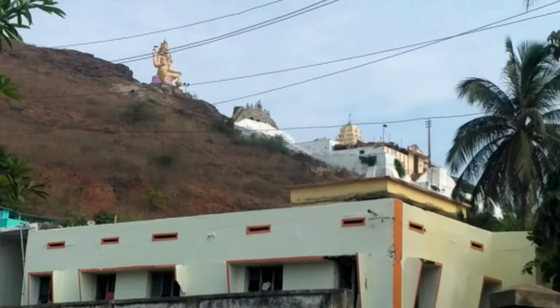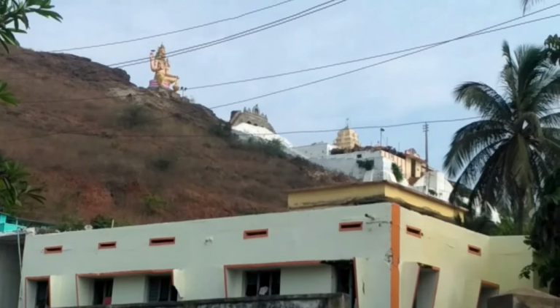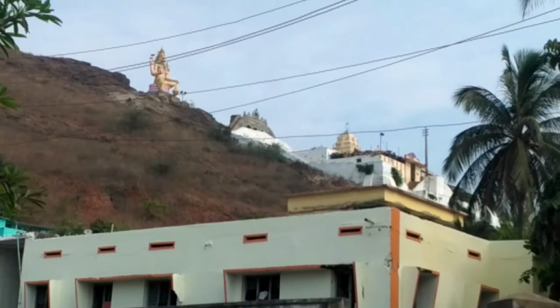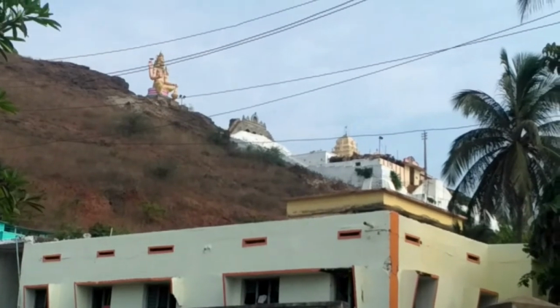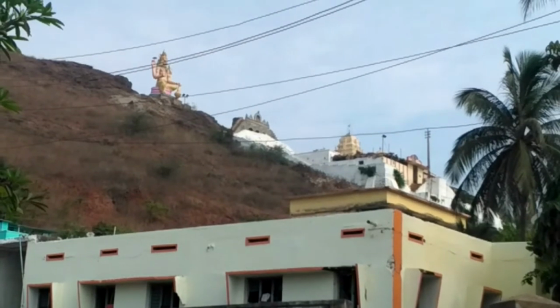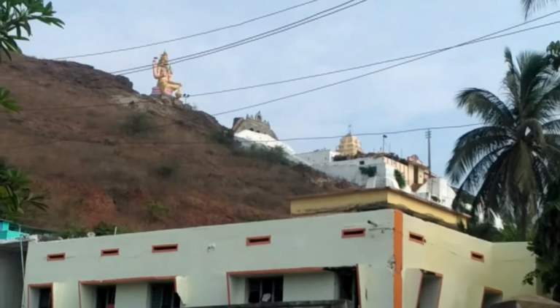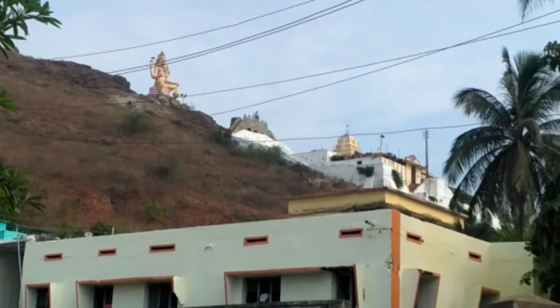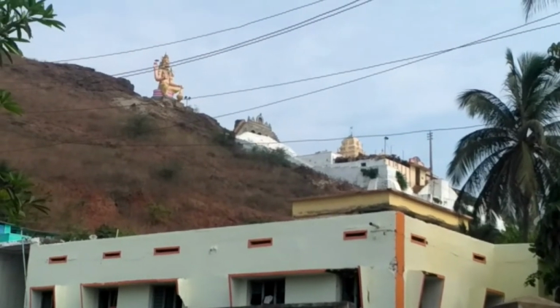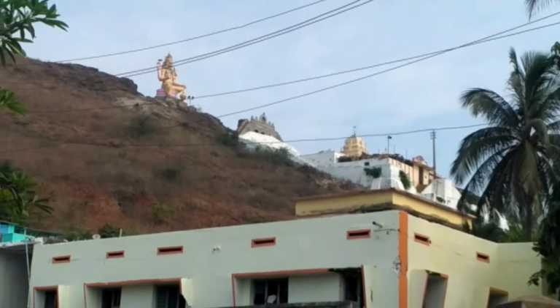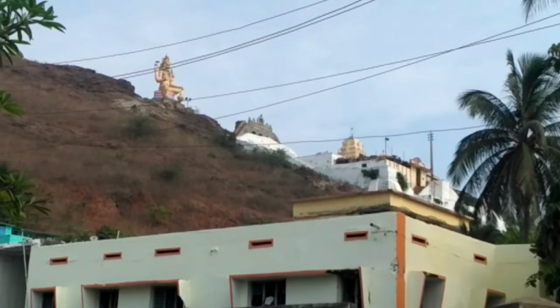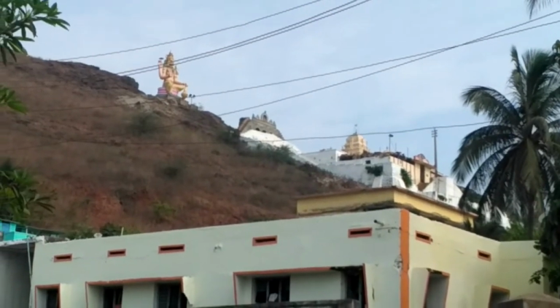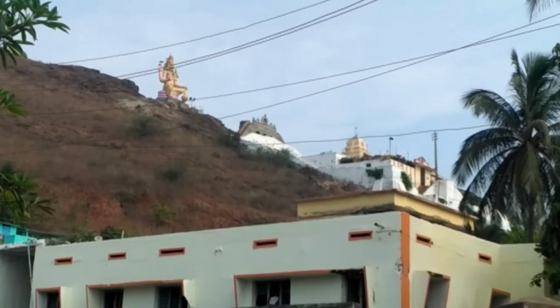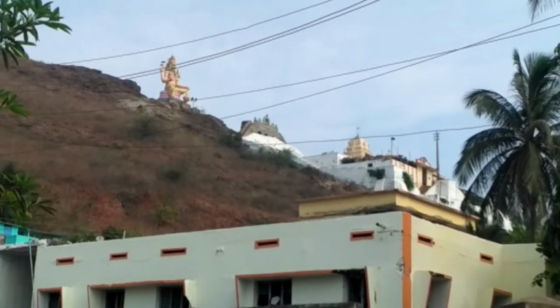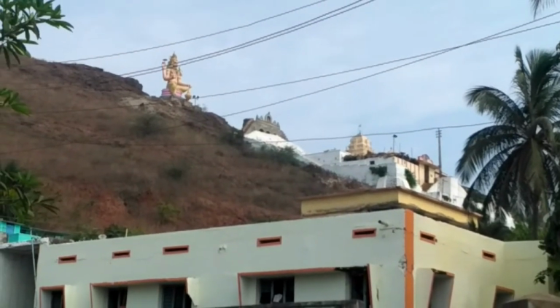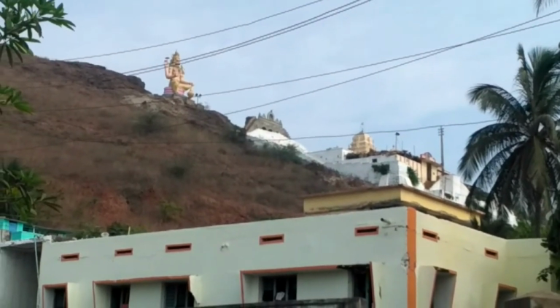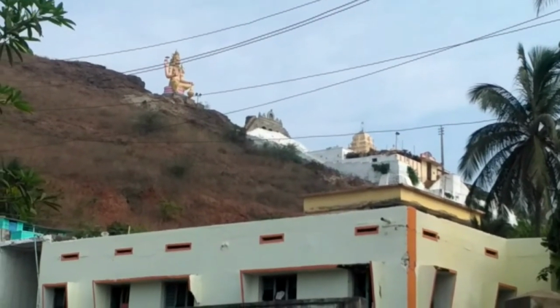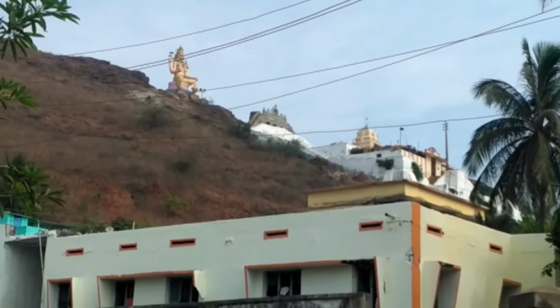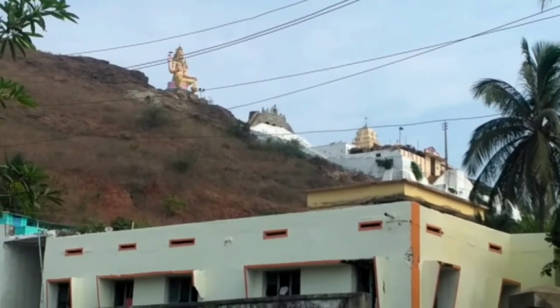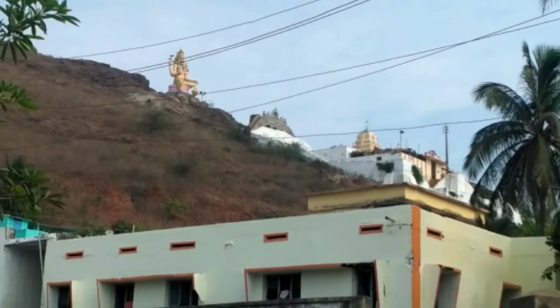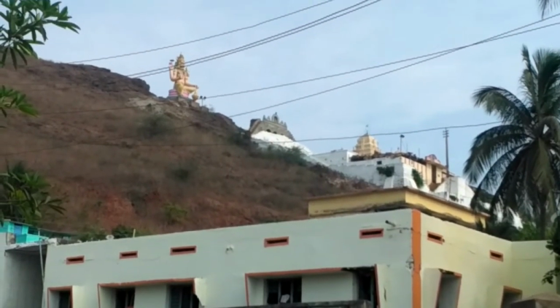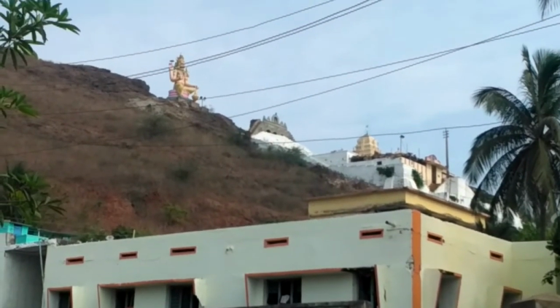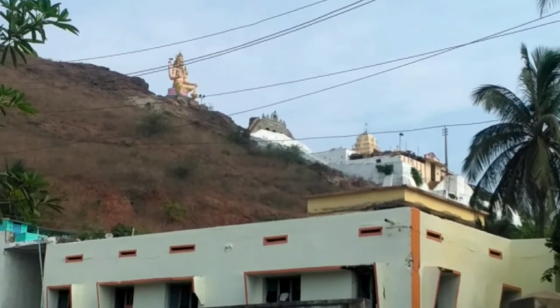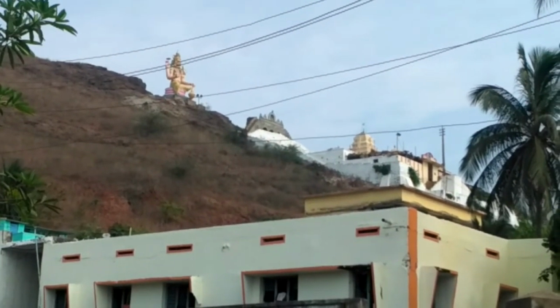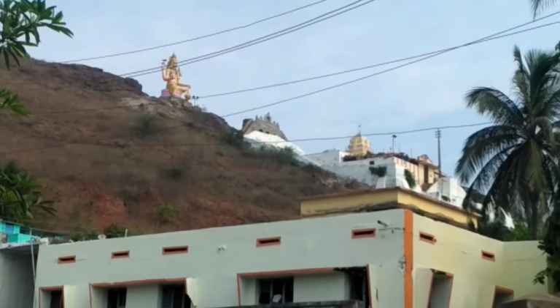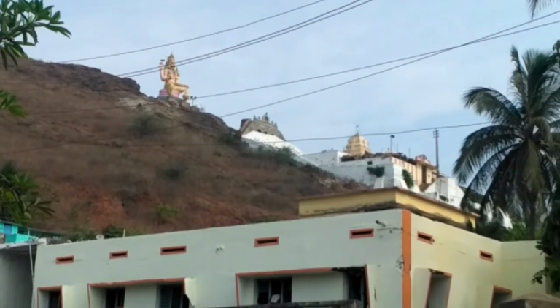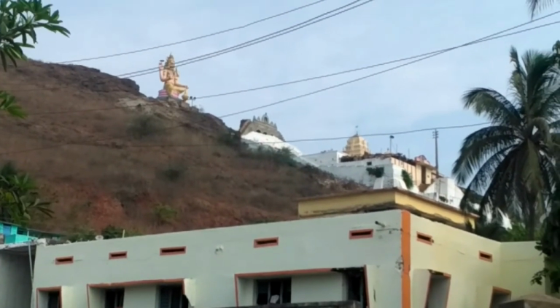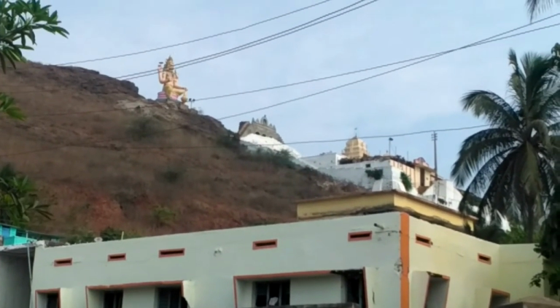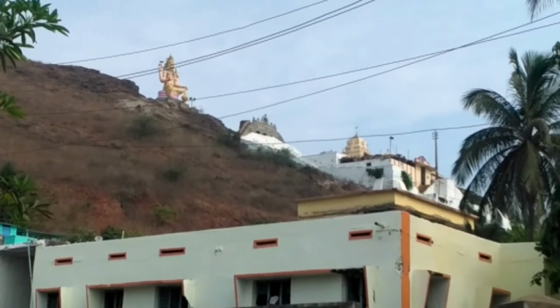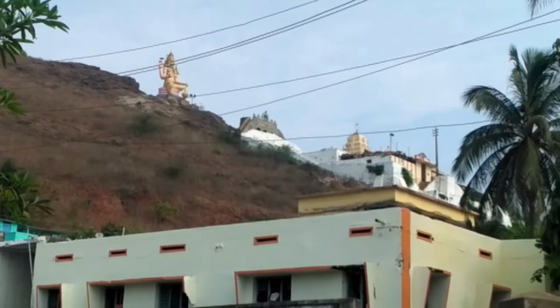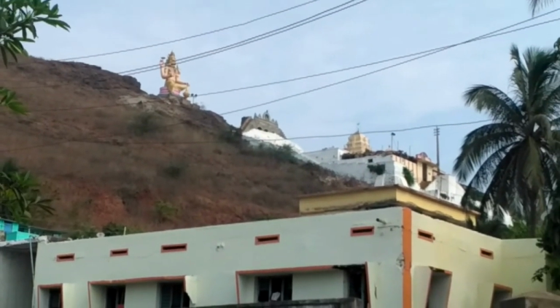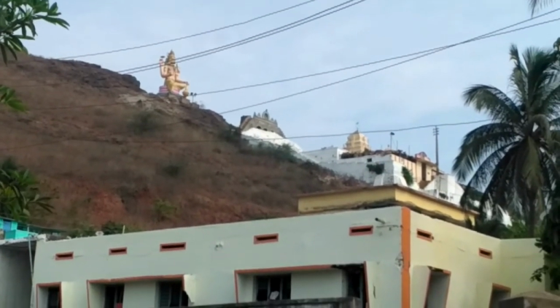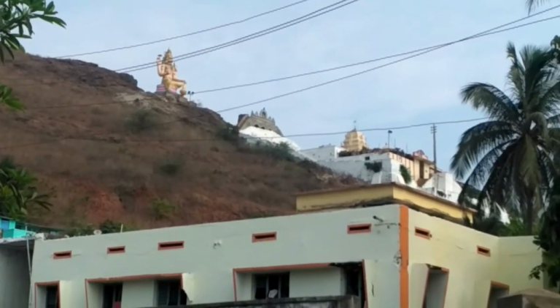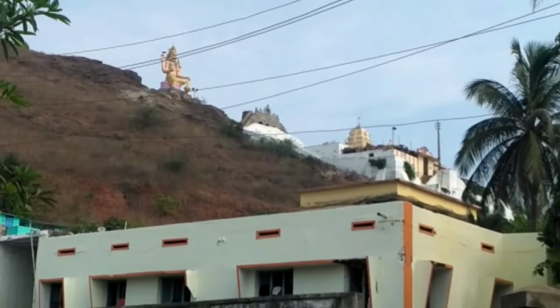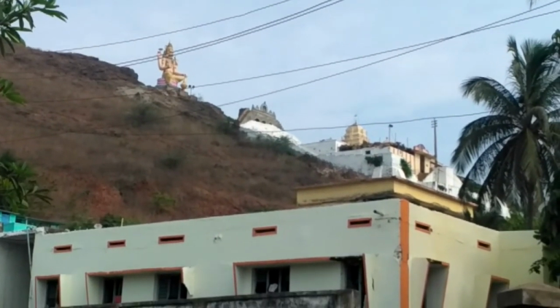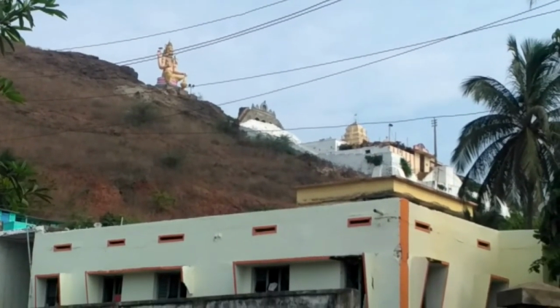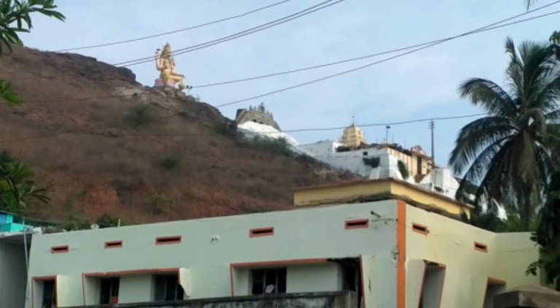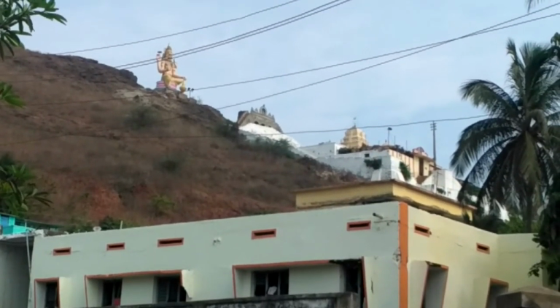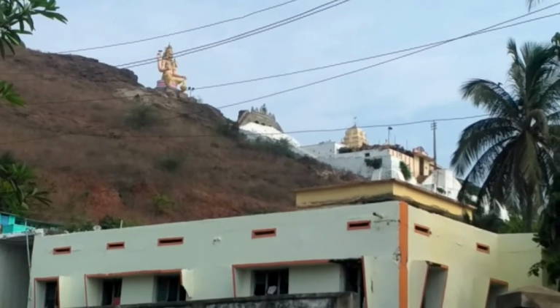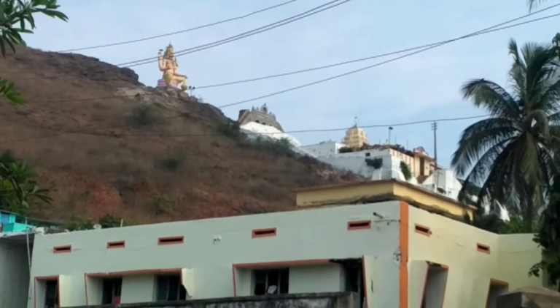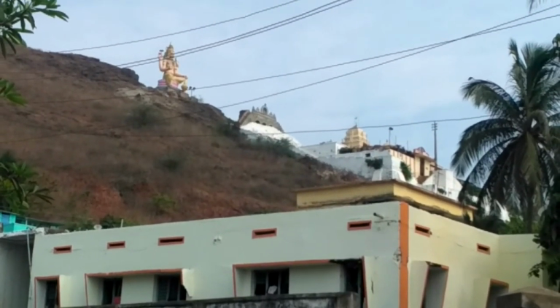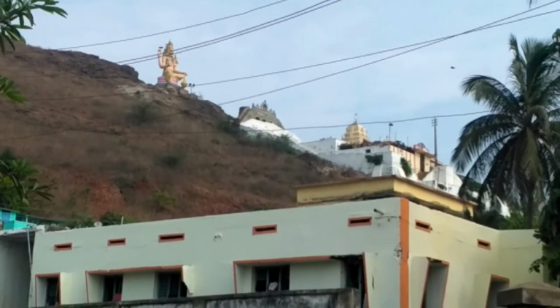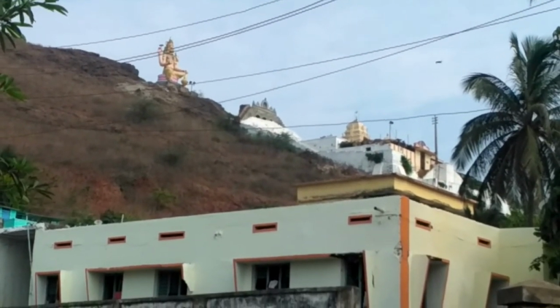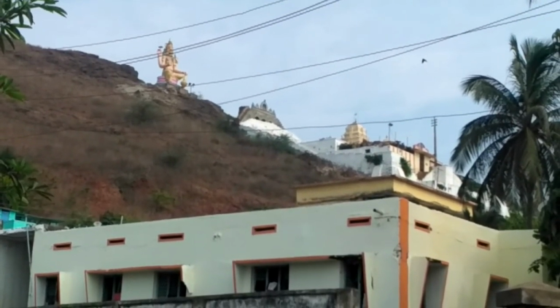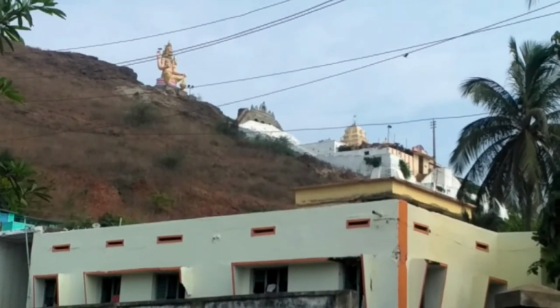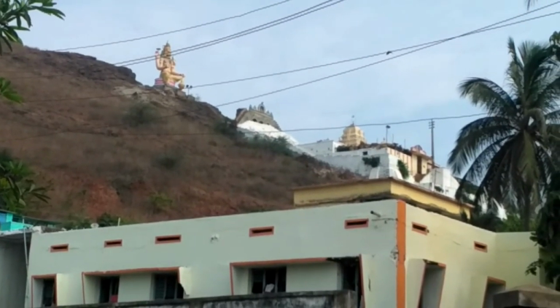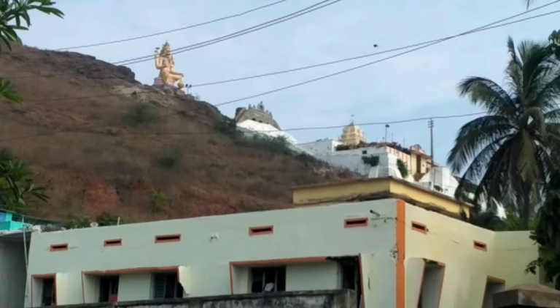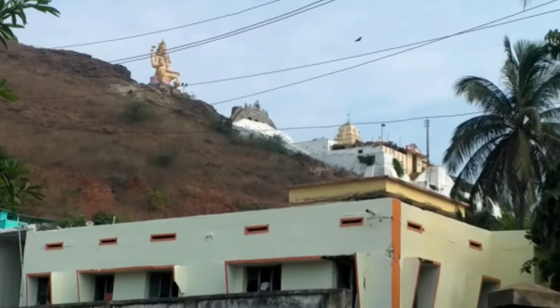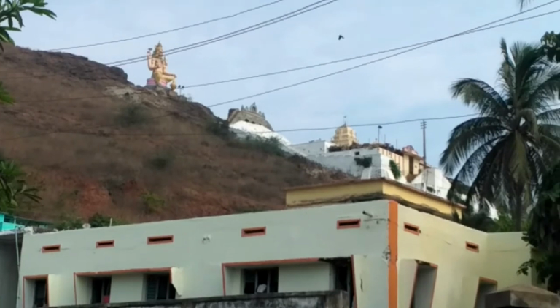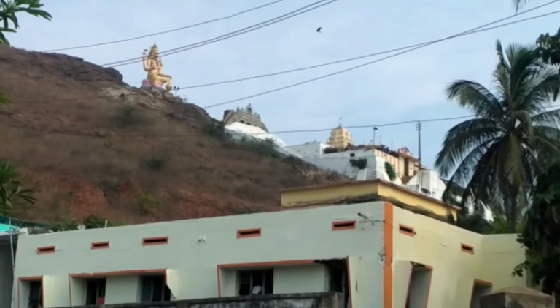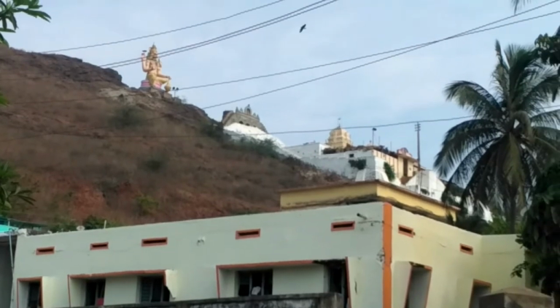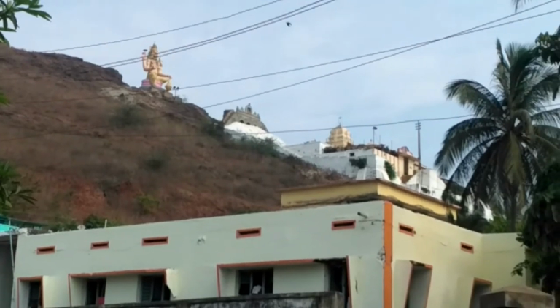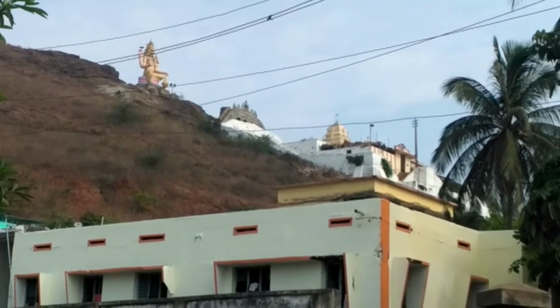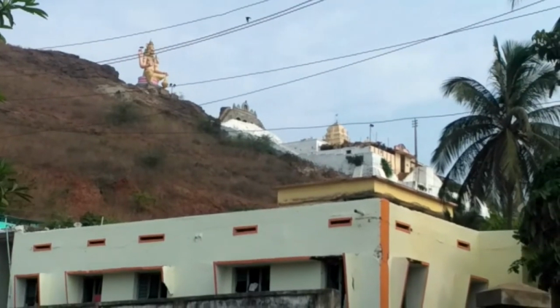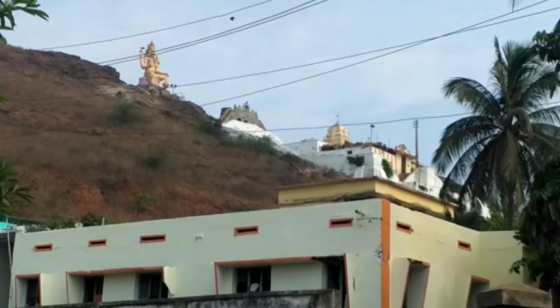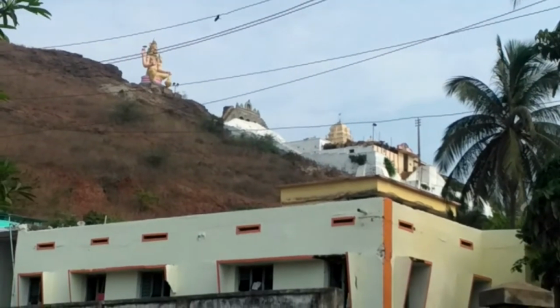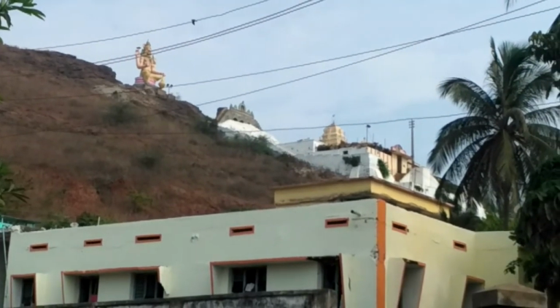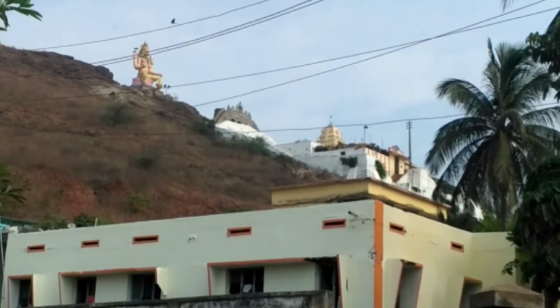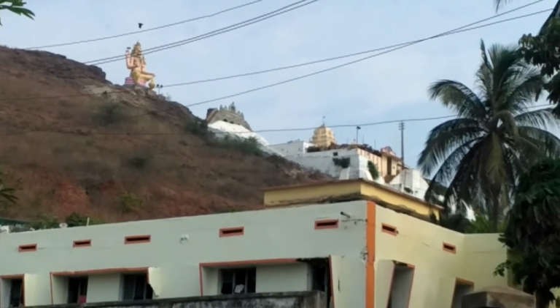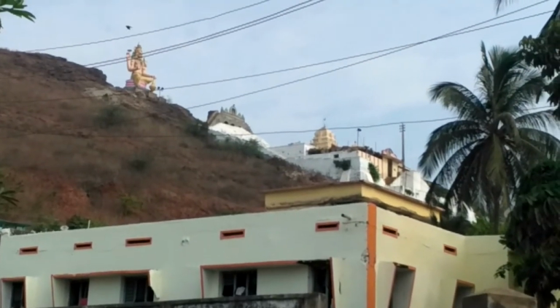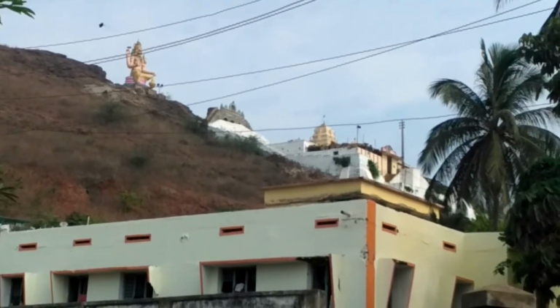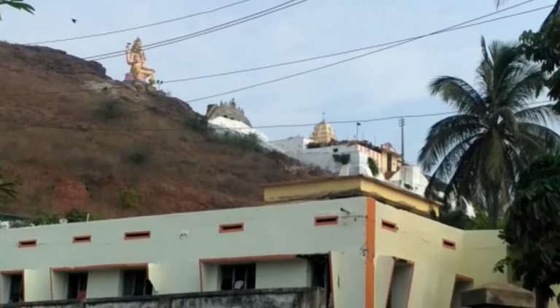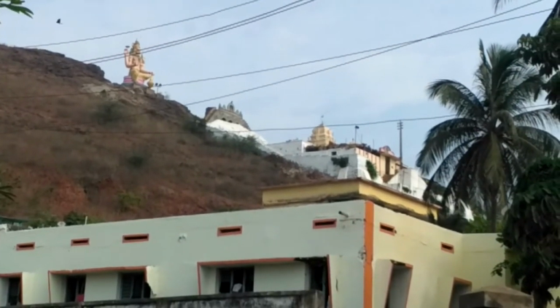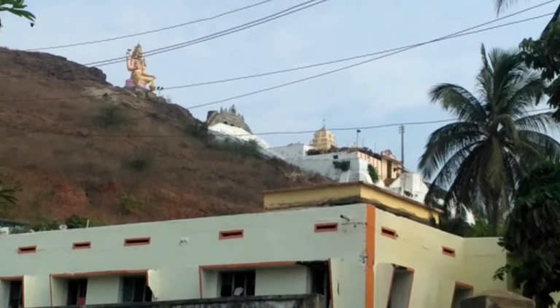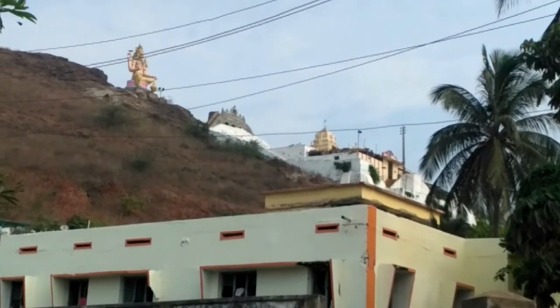This is one more look from nearer to the temple. Let us go and see how beautiful it is.